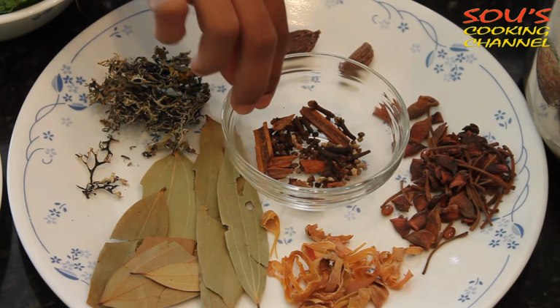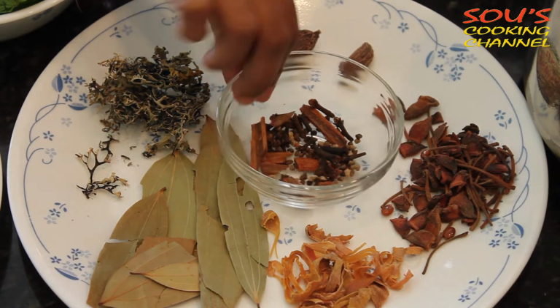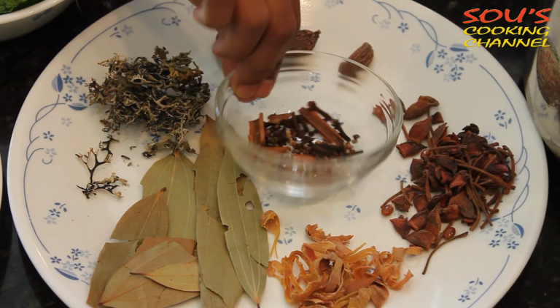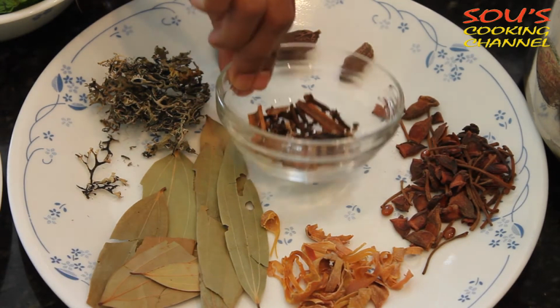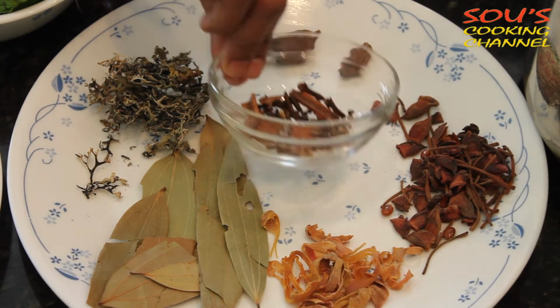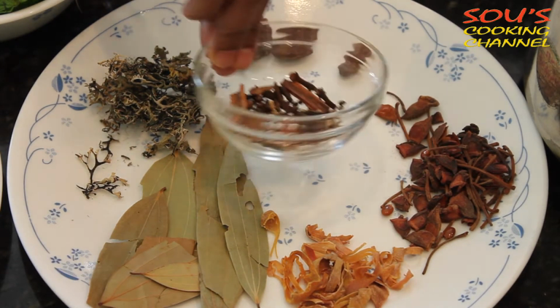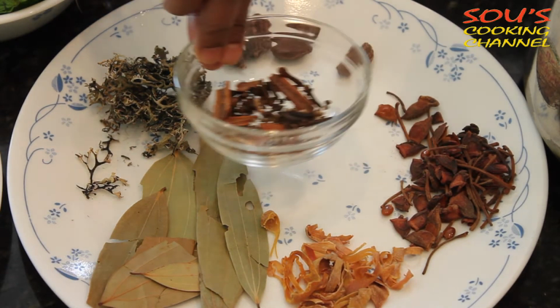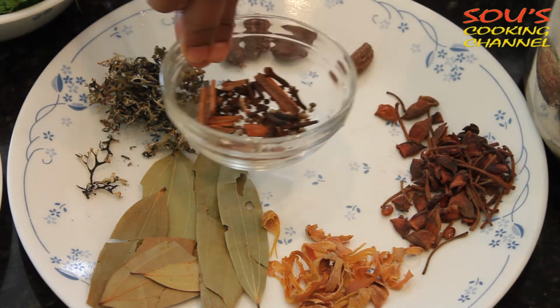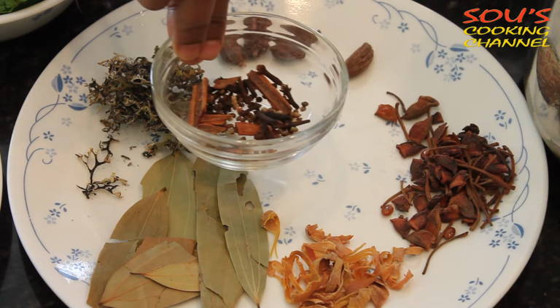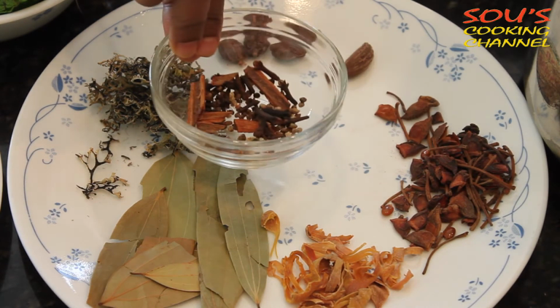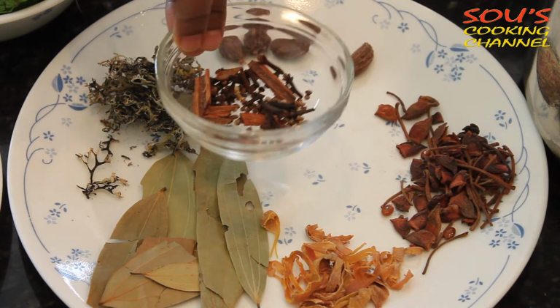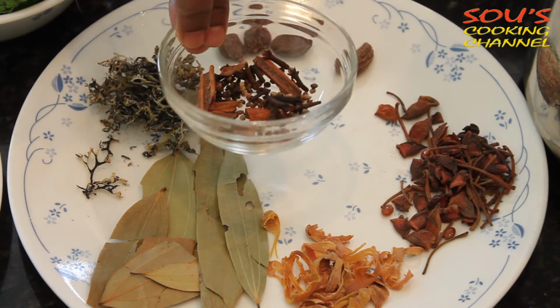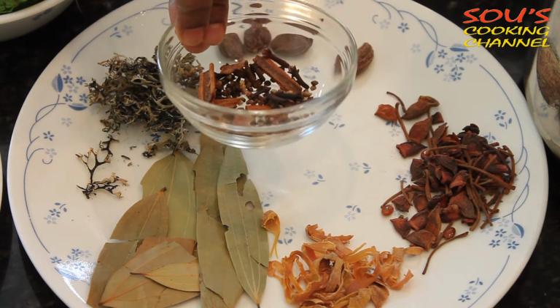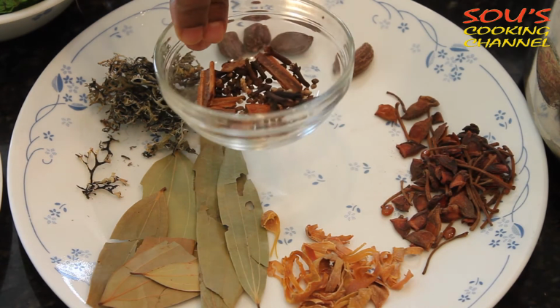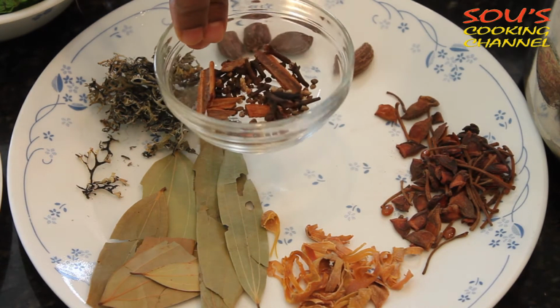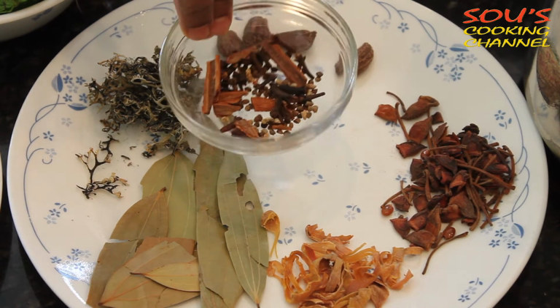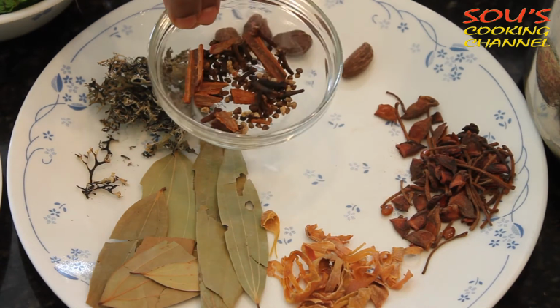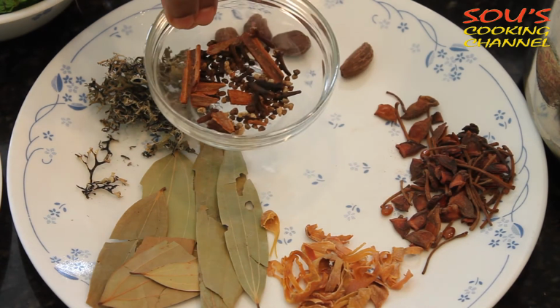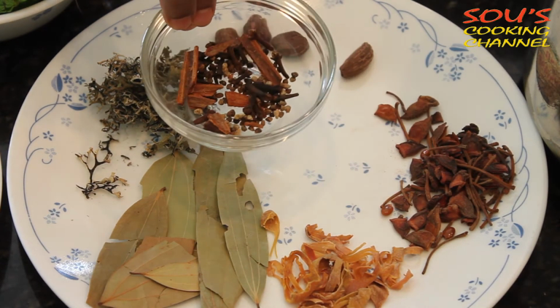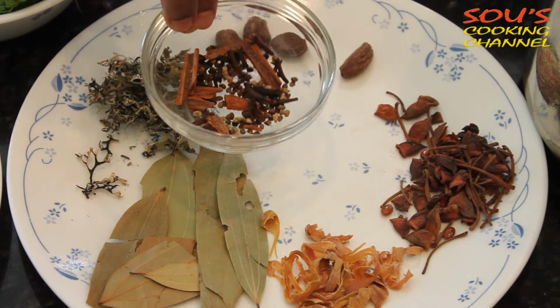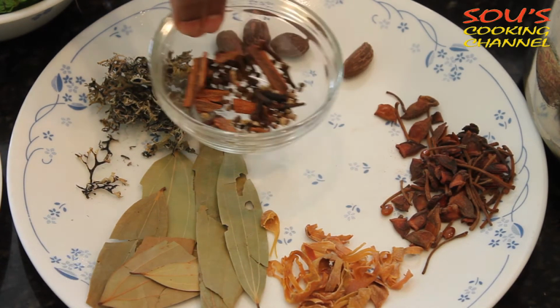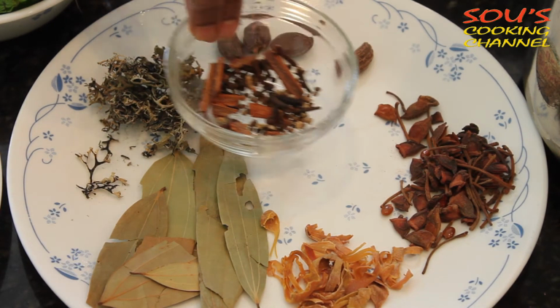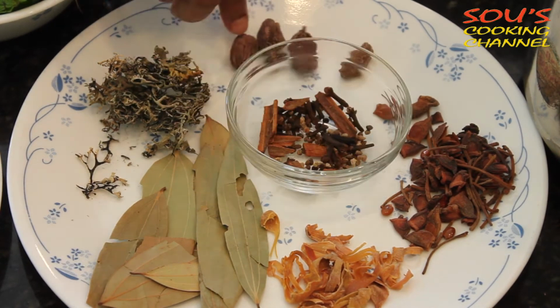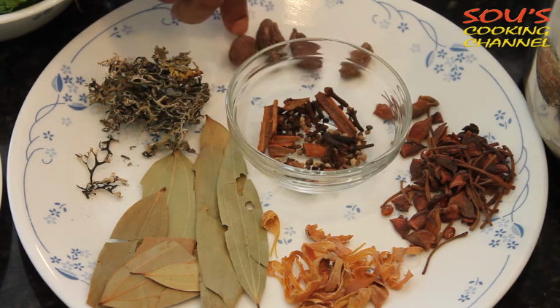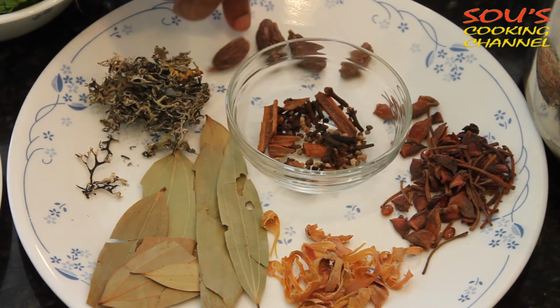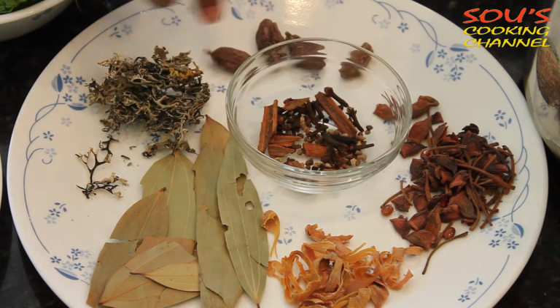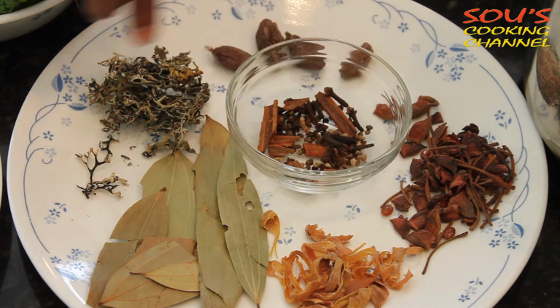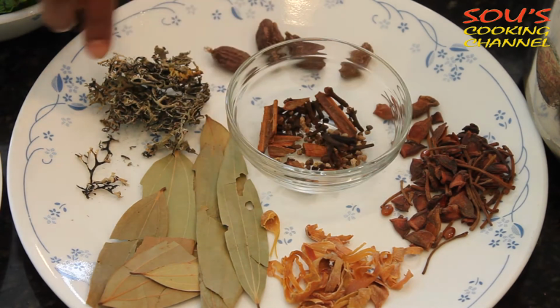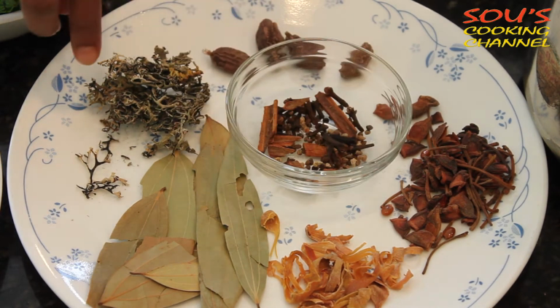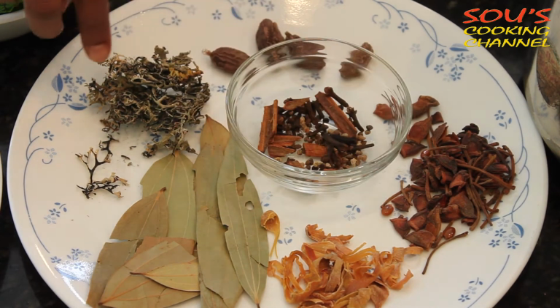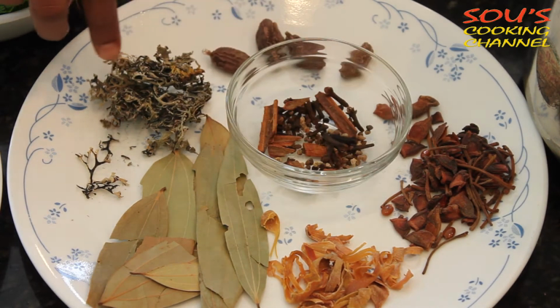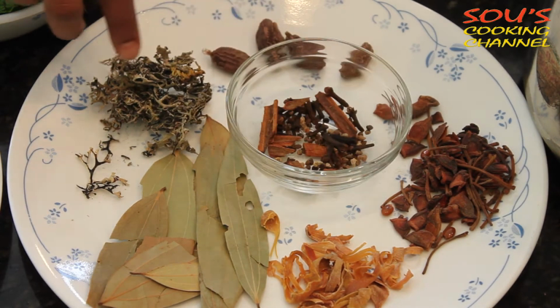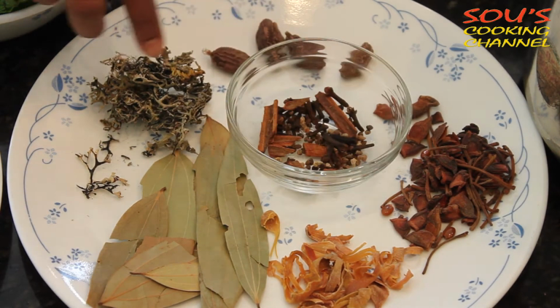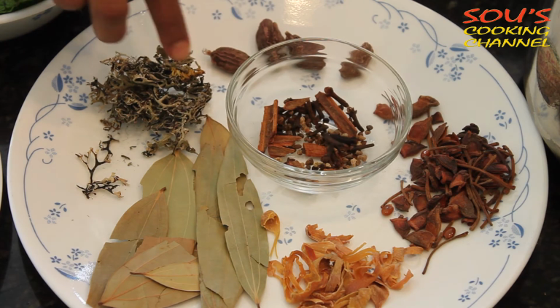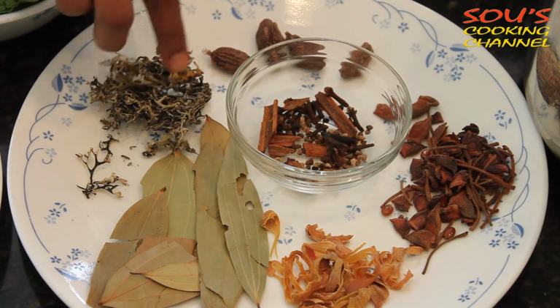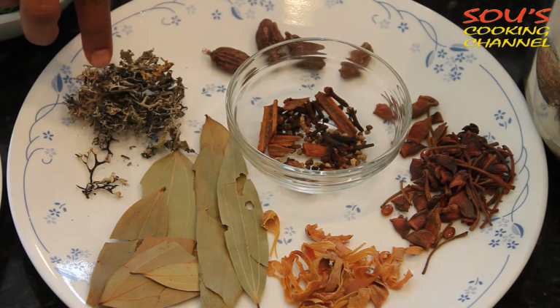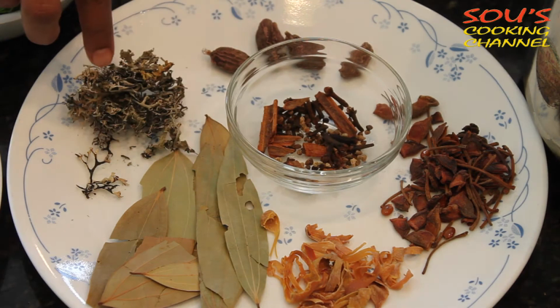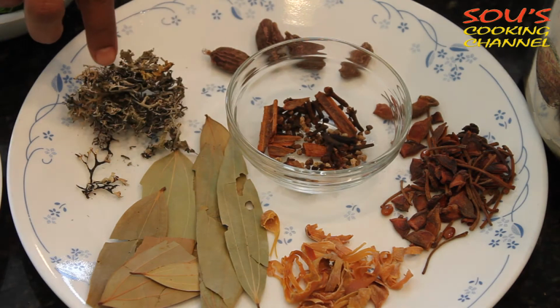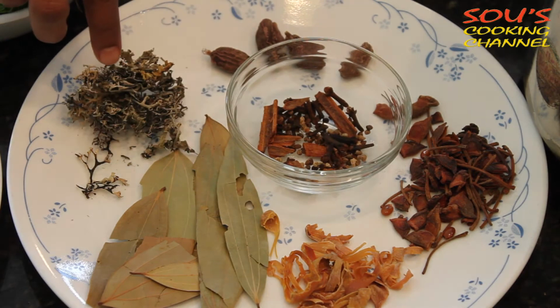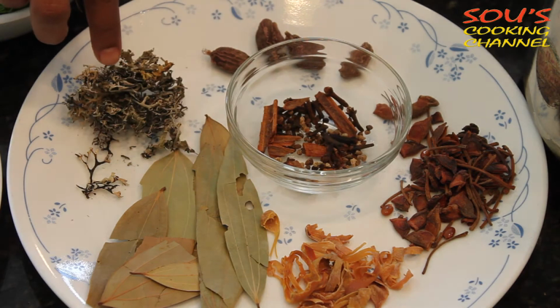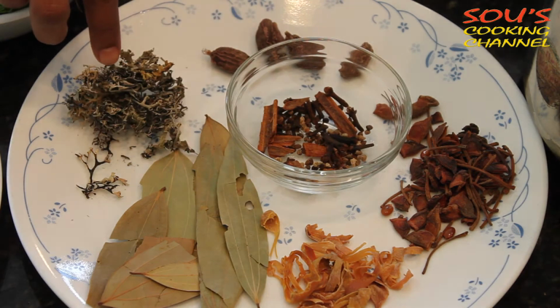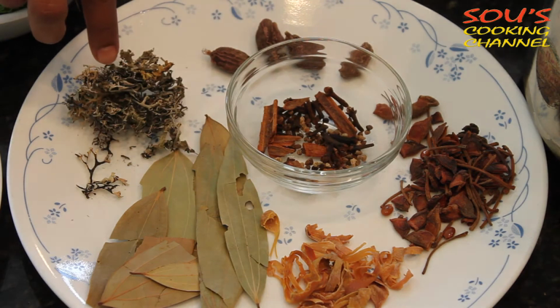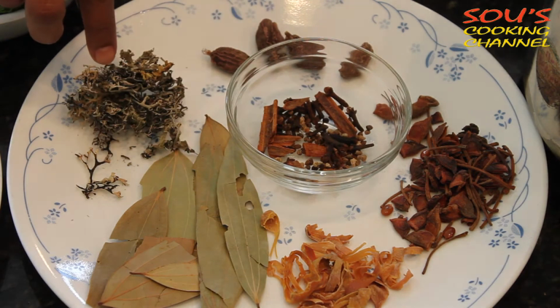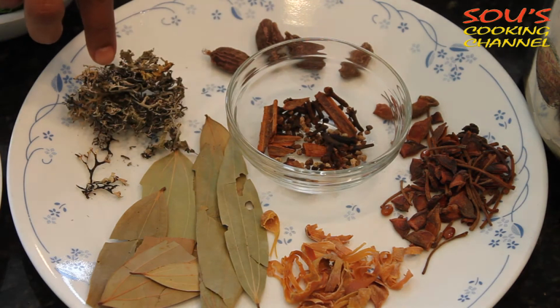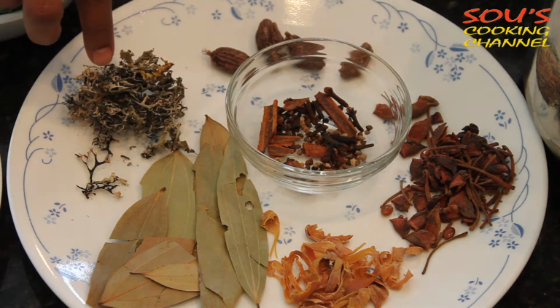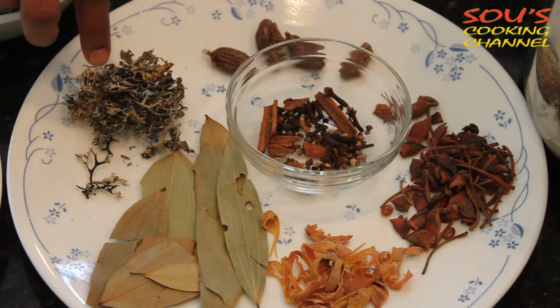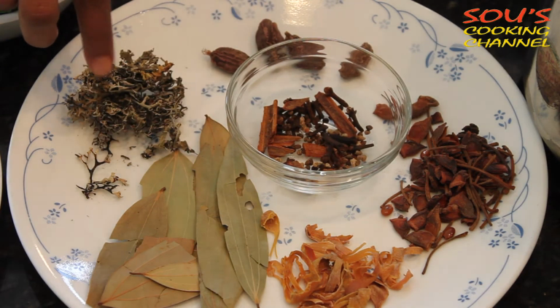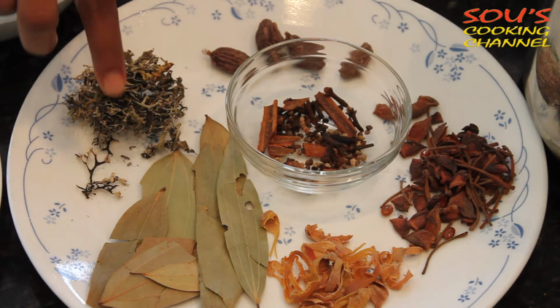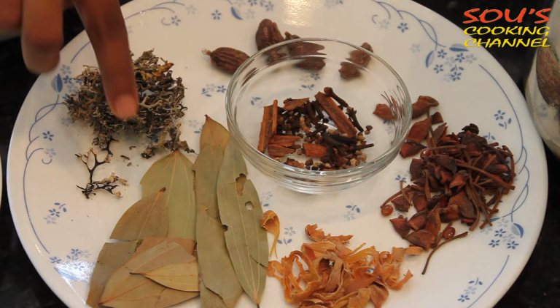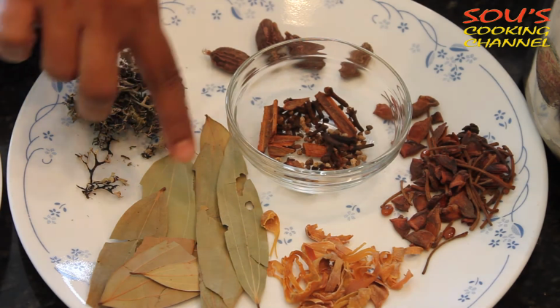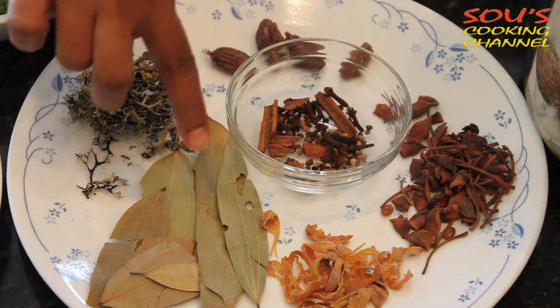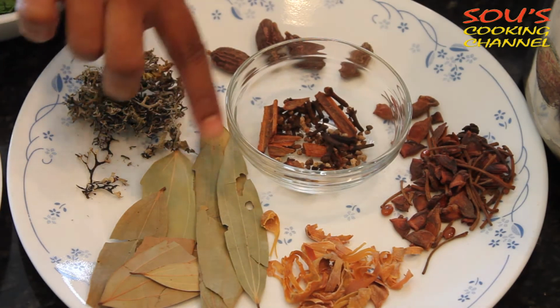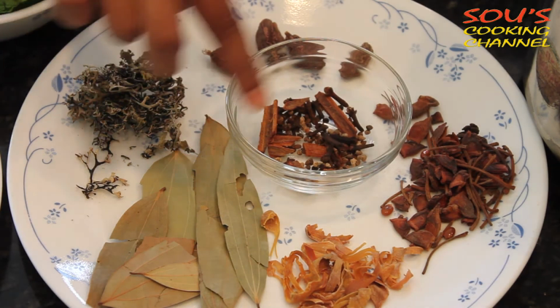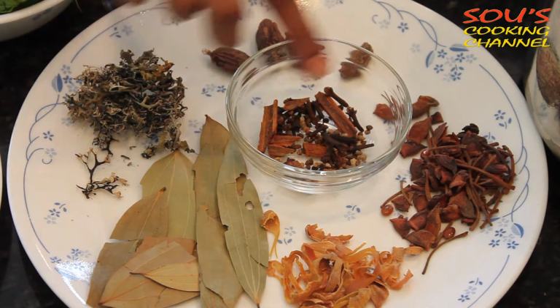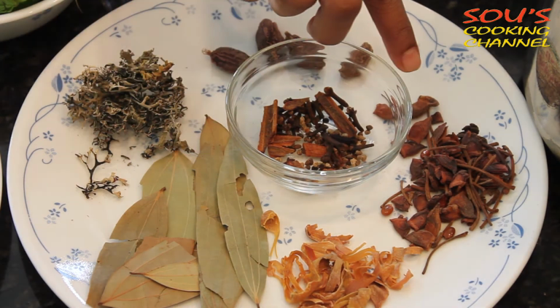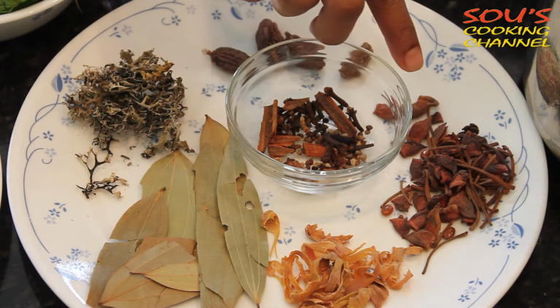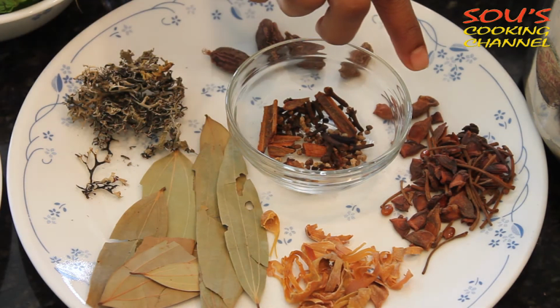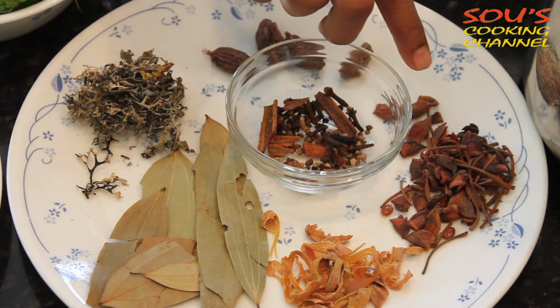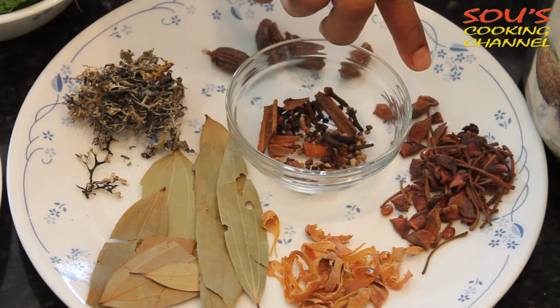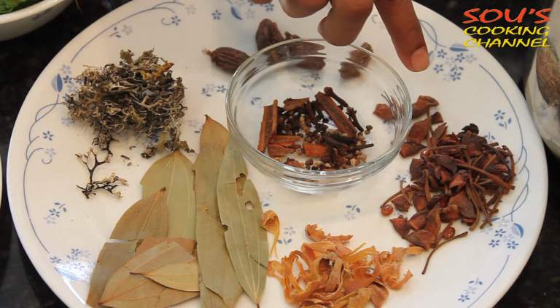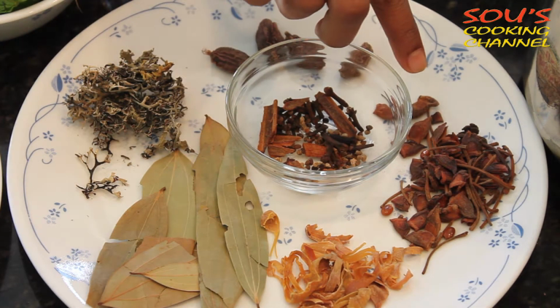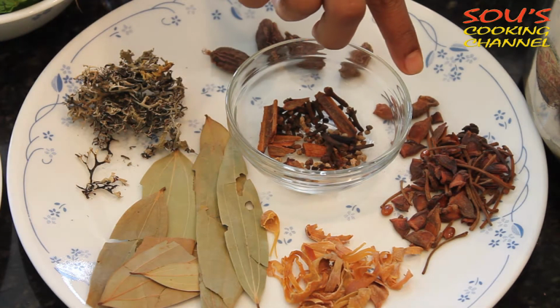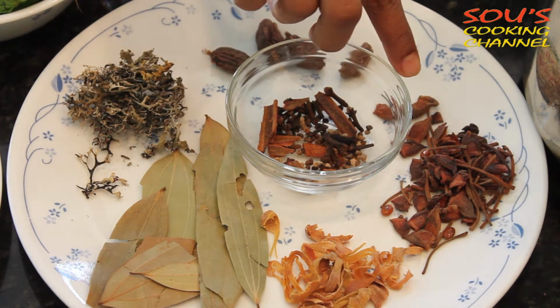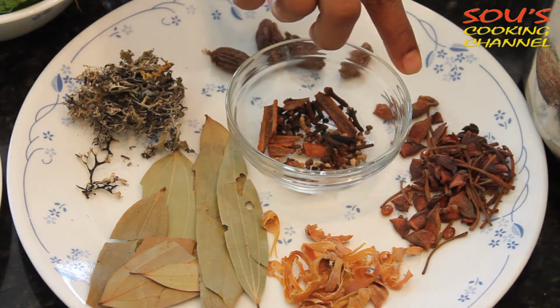These are cloves, cinnamon sticks, cardamom, this is called black cardamom, dadak pool or biryani pool, bay leaves, and star anise seeds.